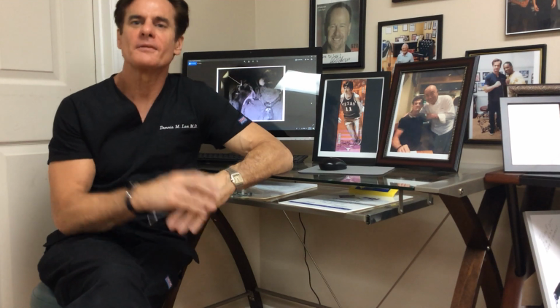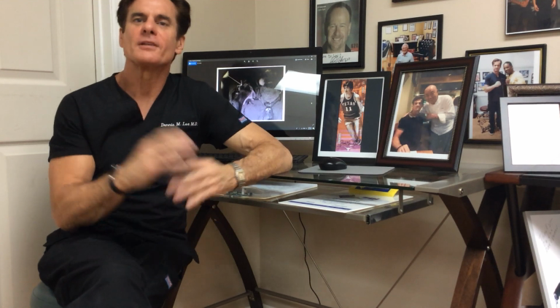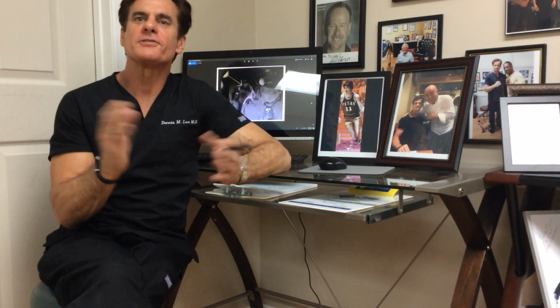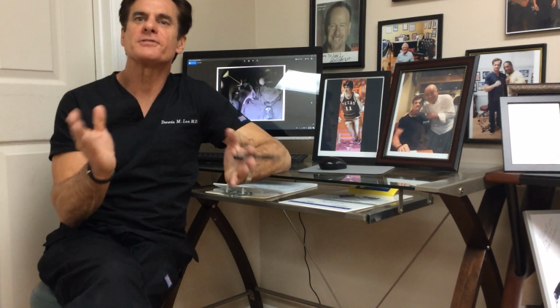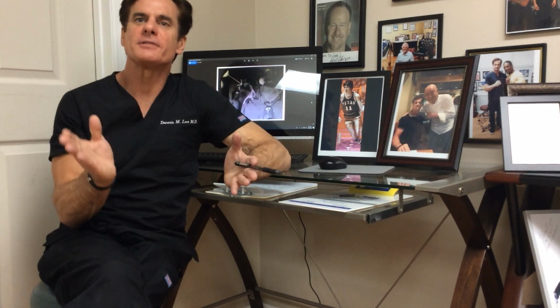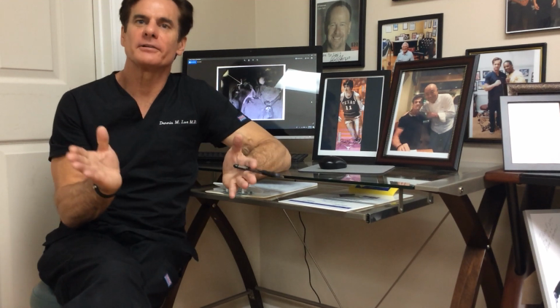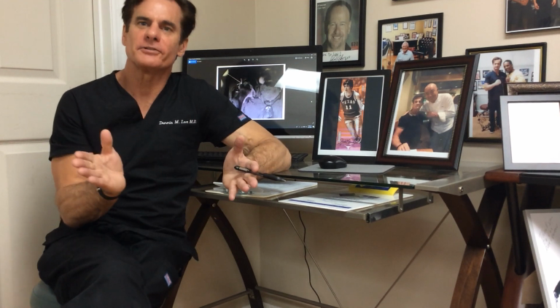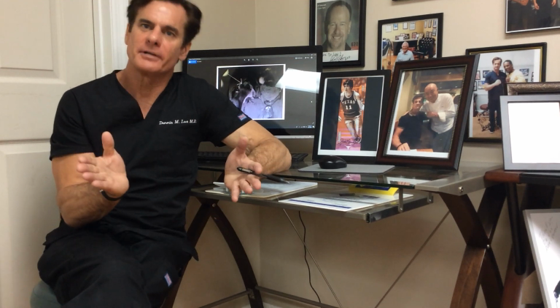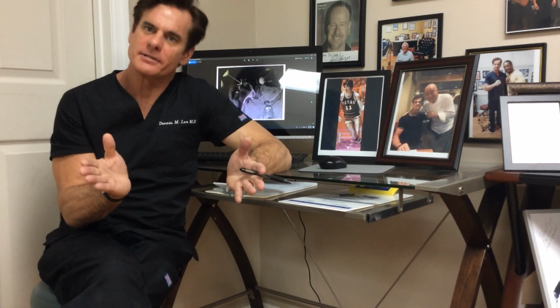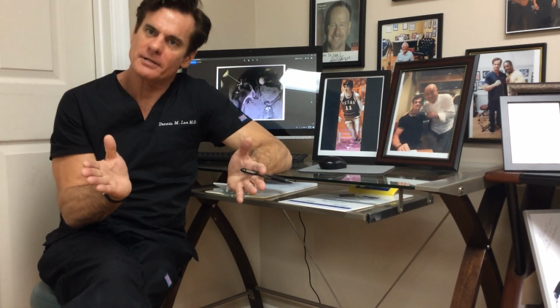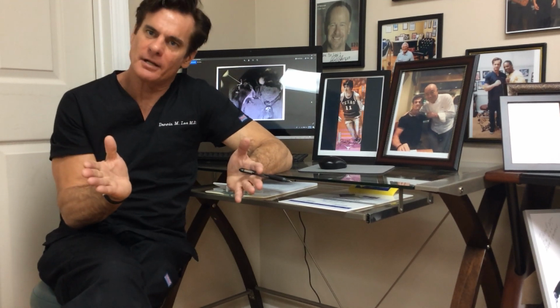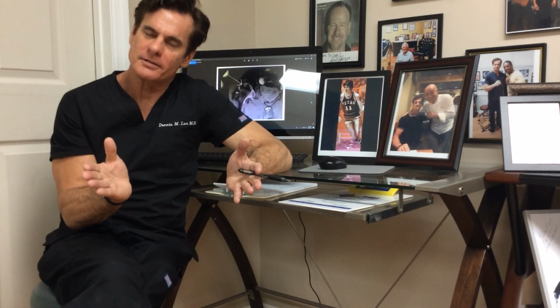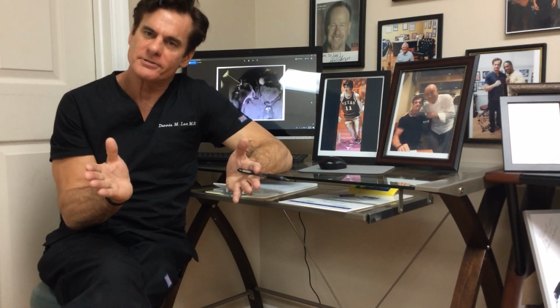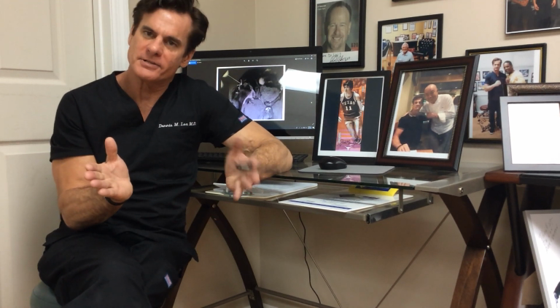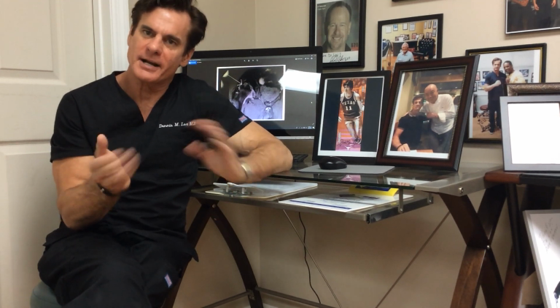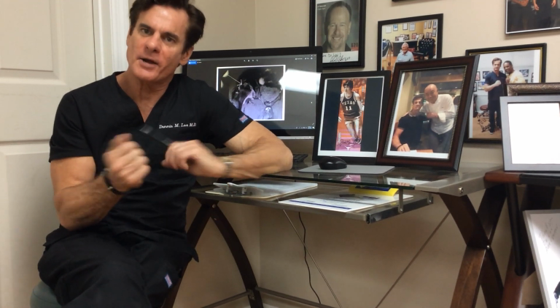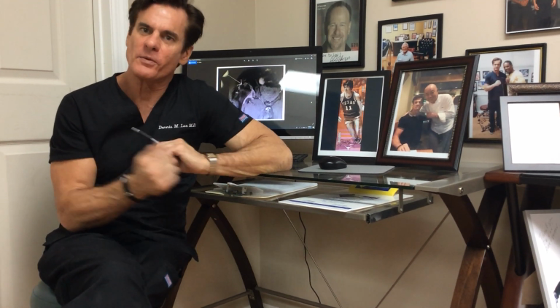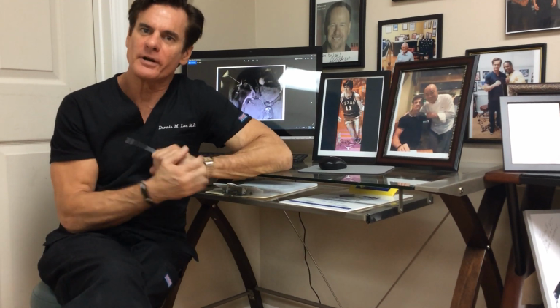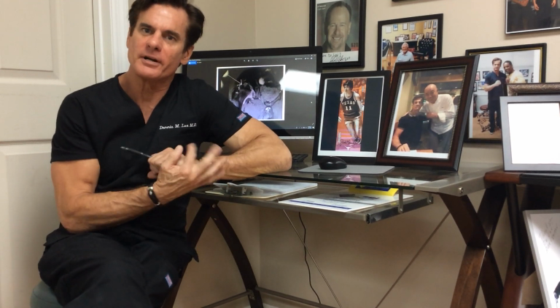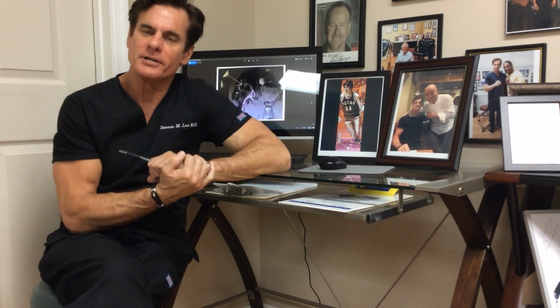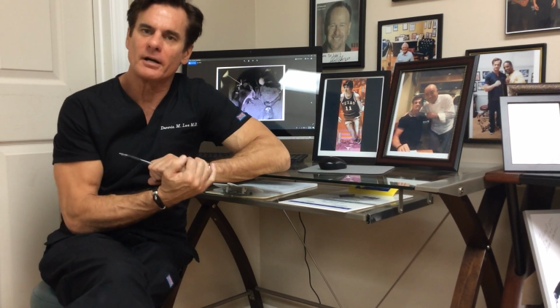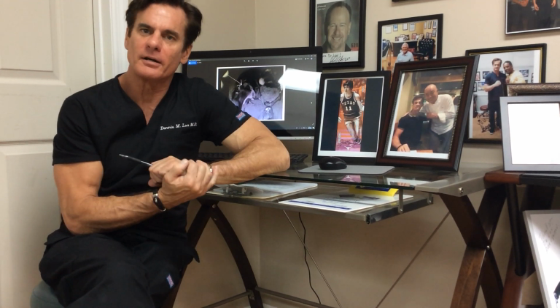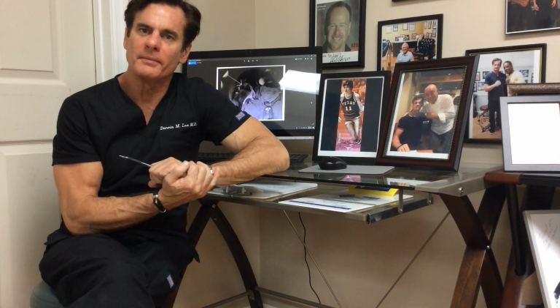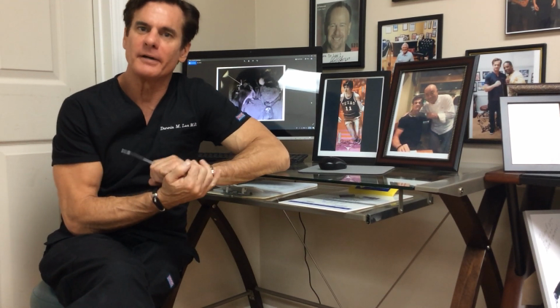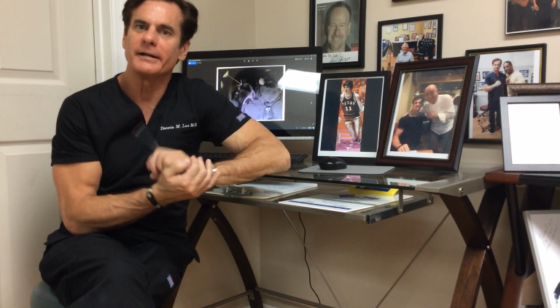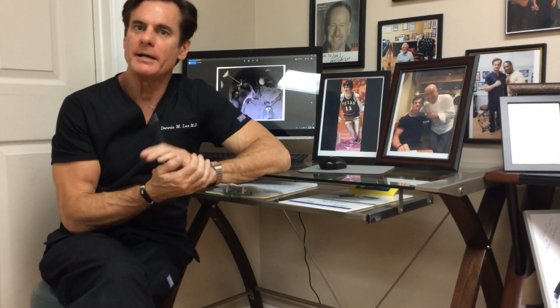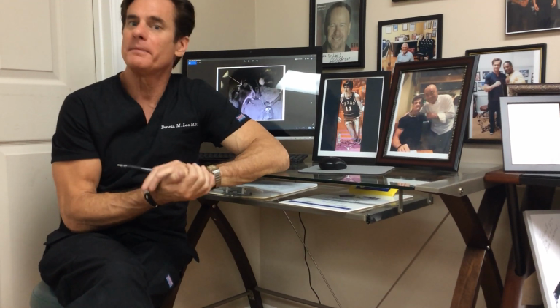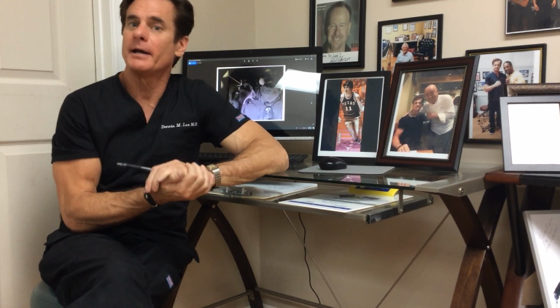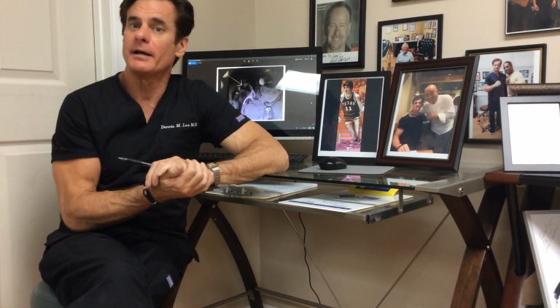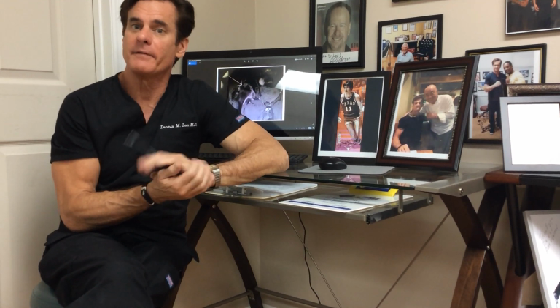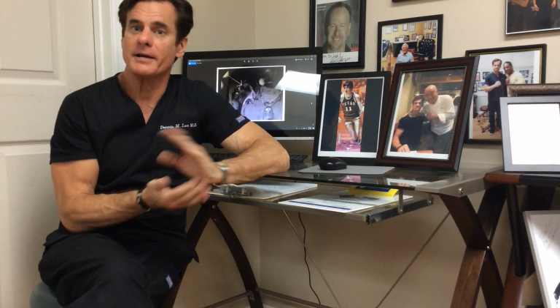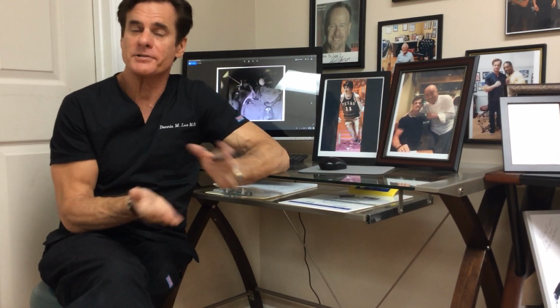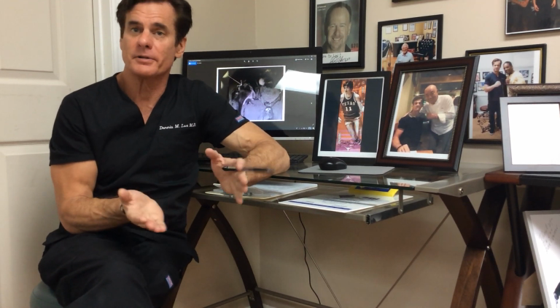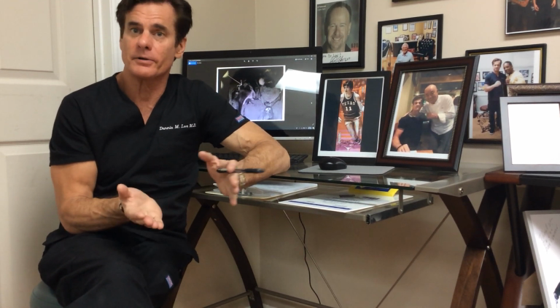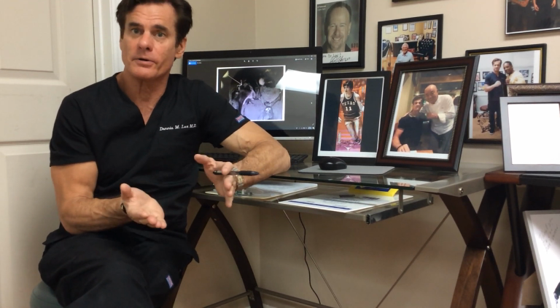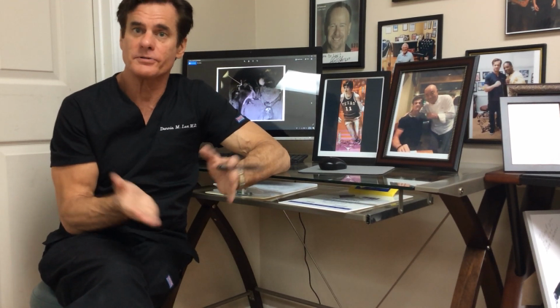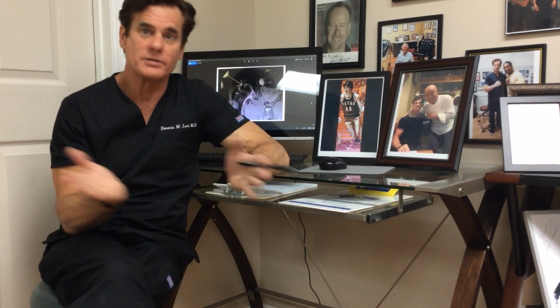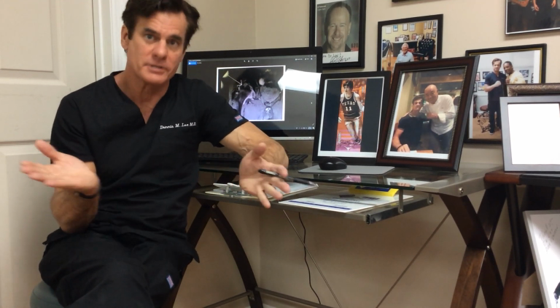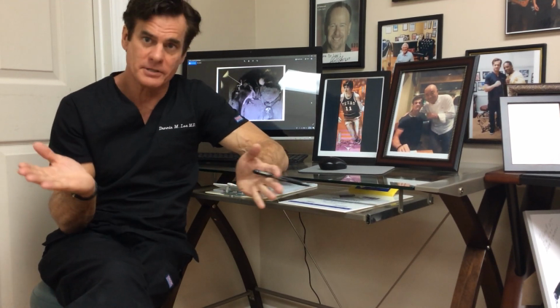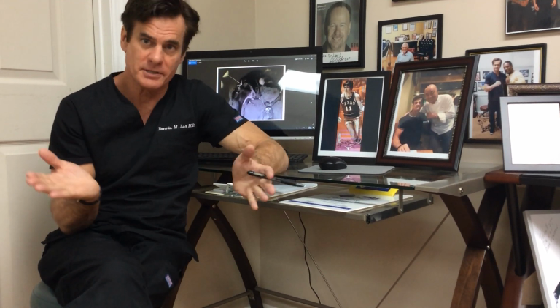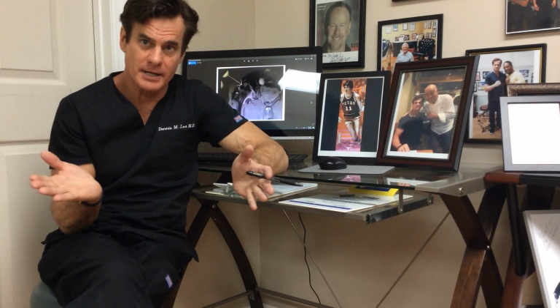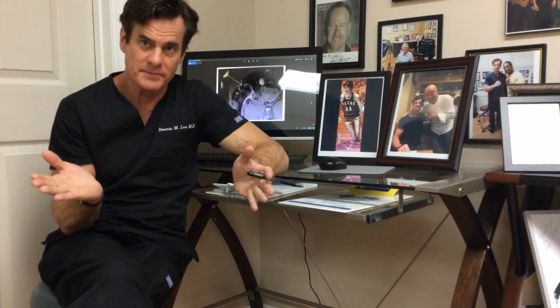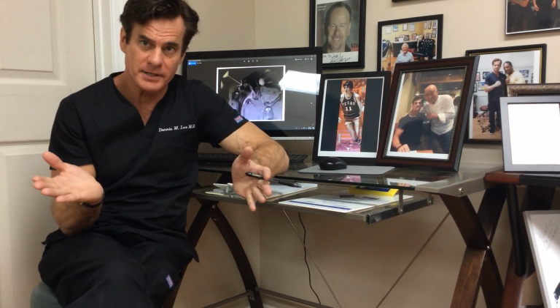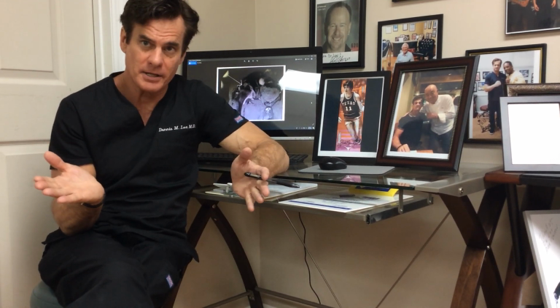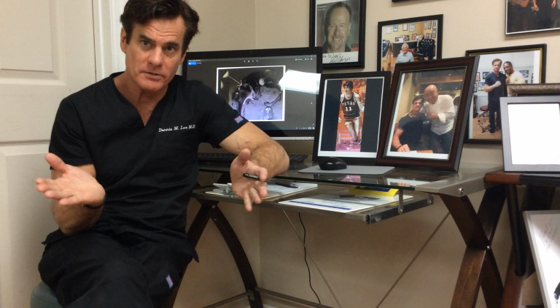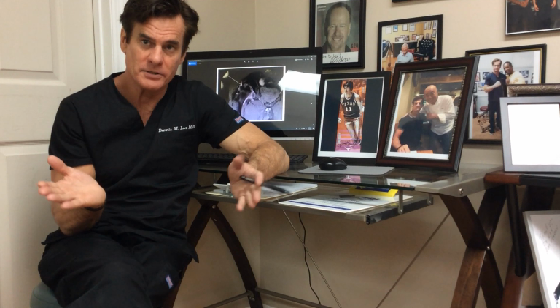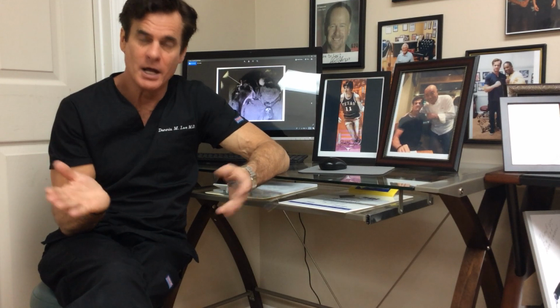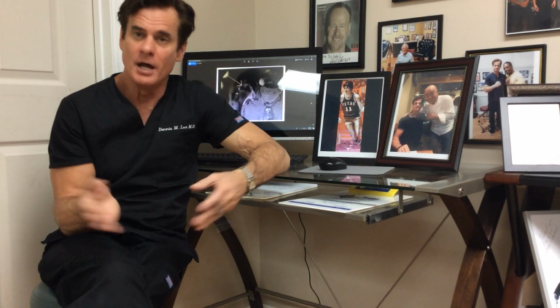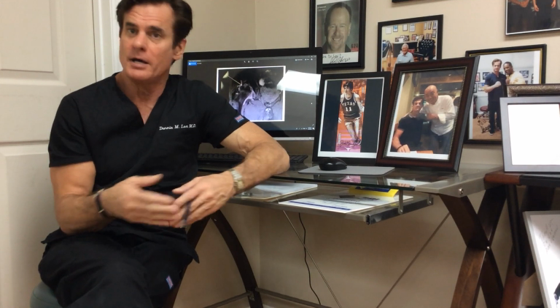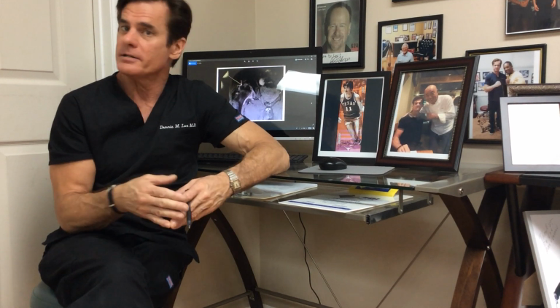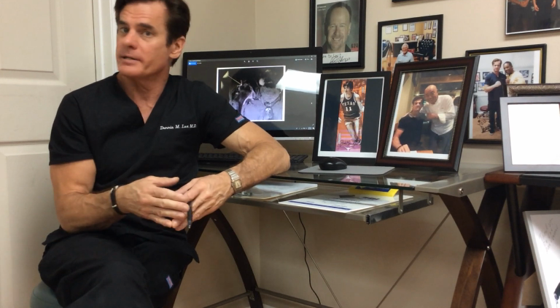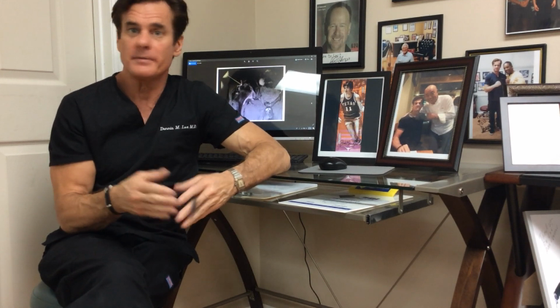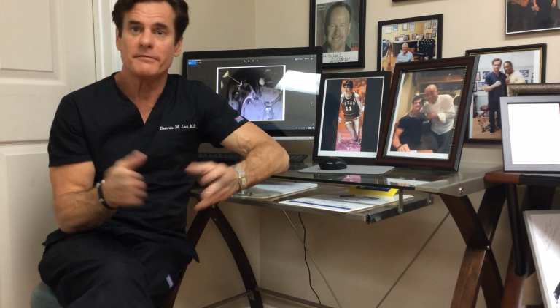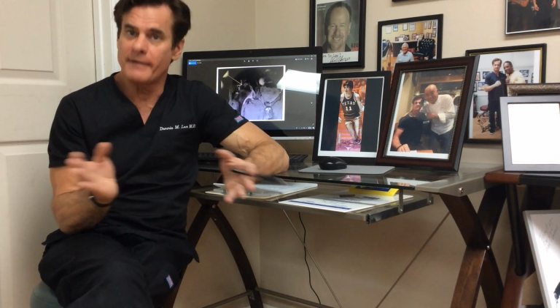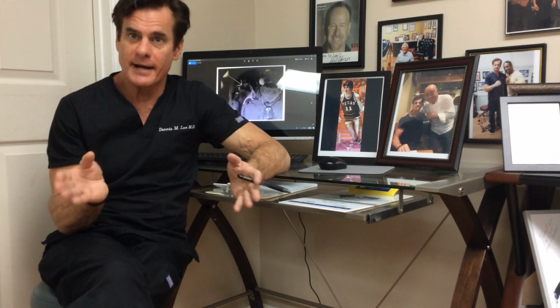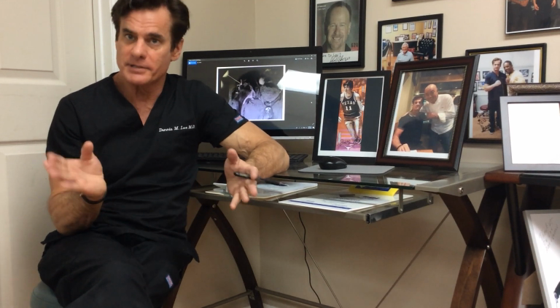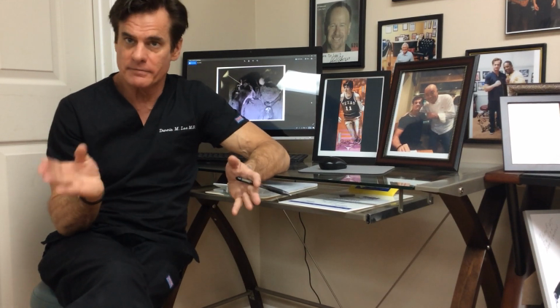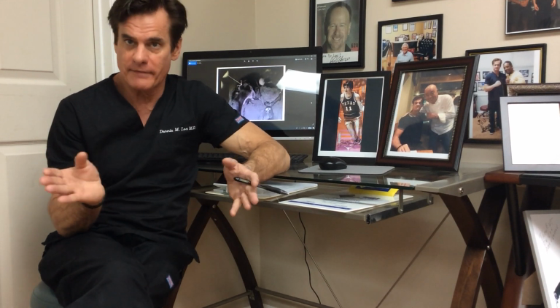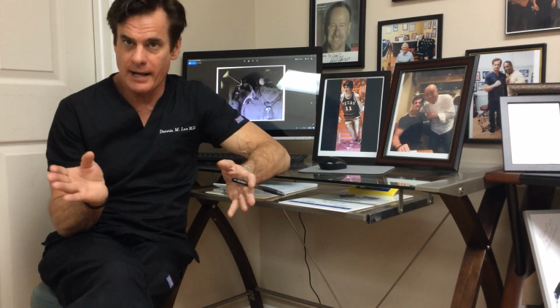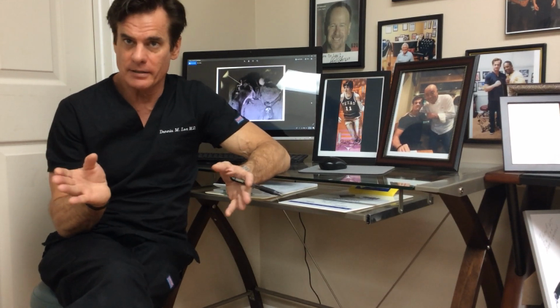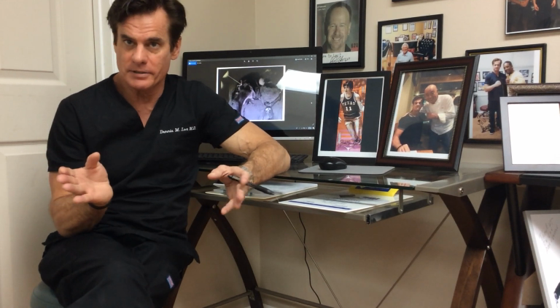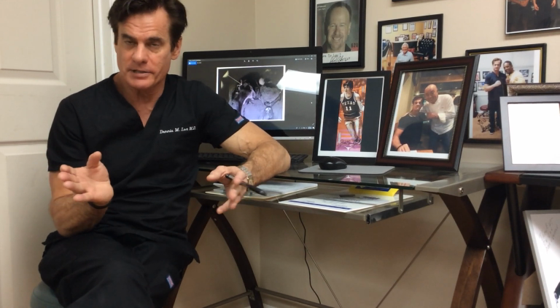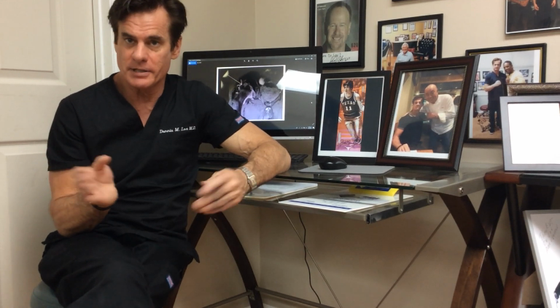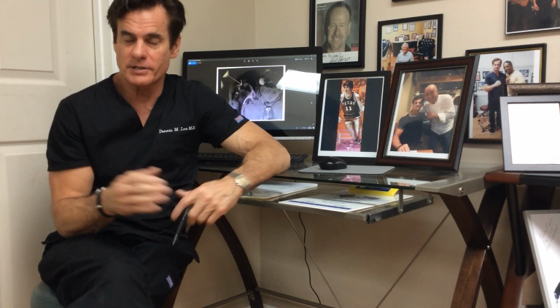This is Dr. Dennis Loggs. Today we're going to talk about hip avascular necrosis and stem cells — some of the facts and fallacies.